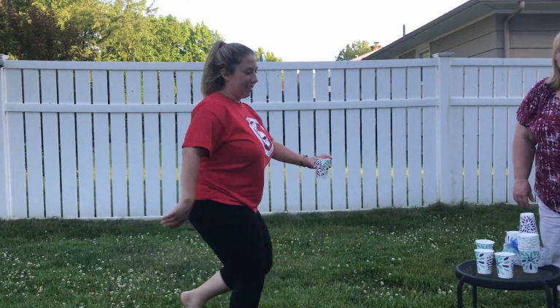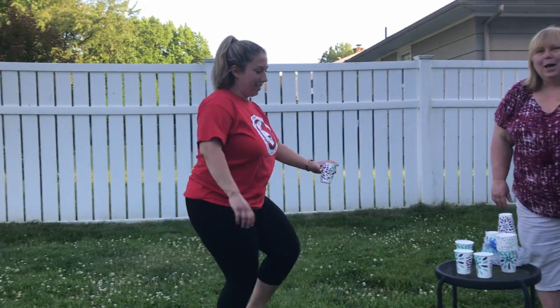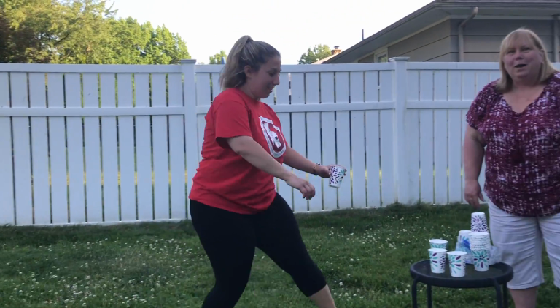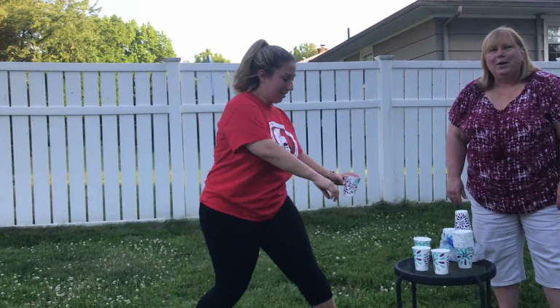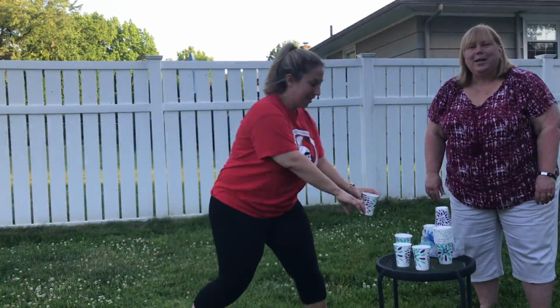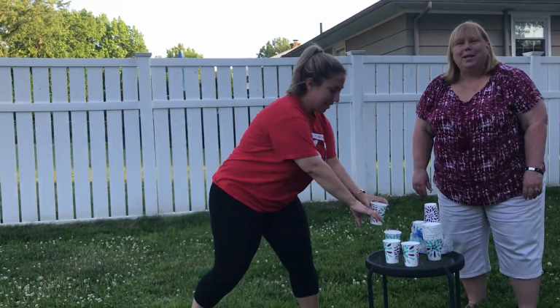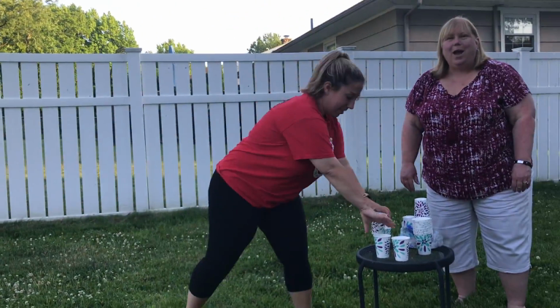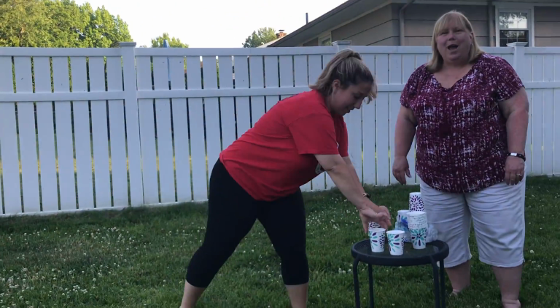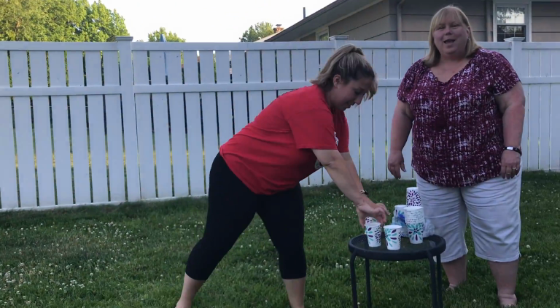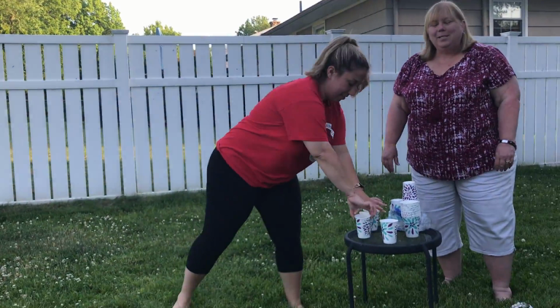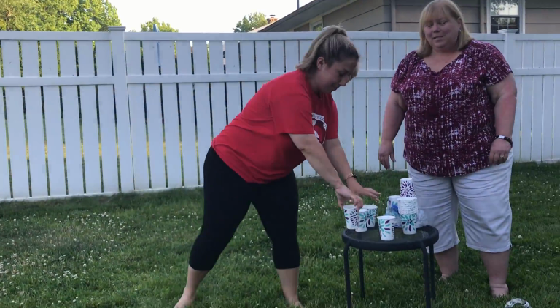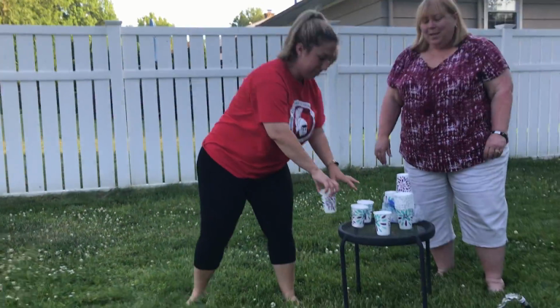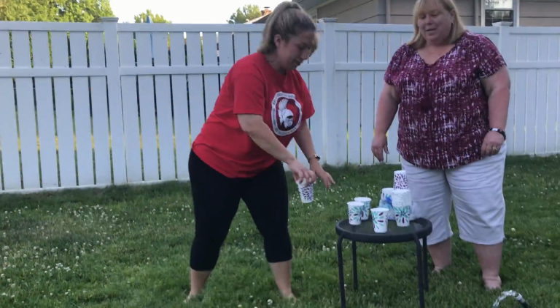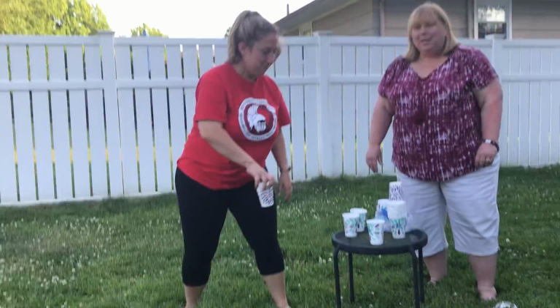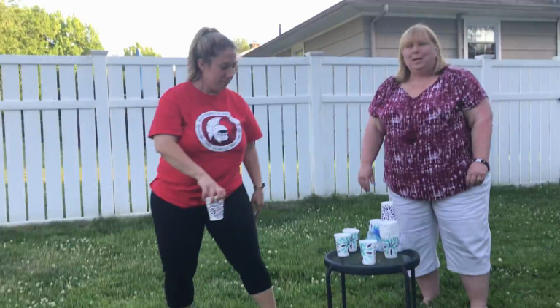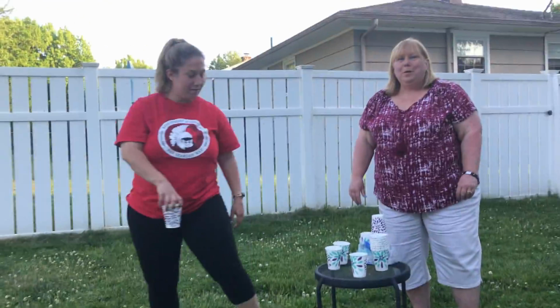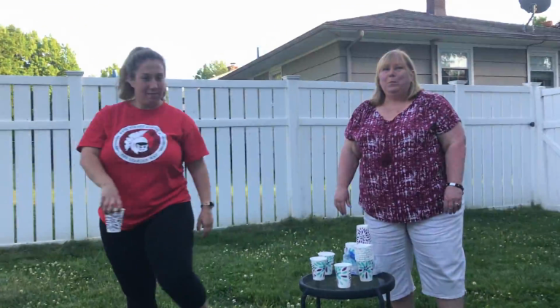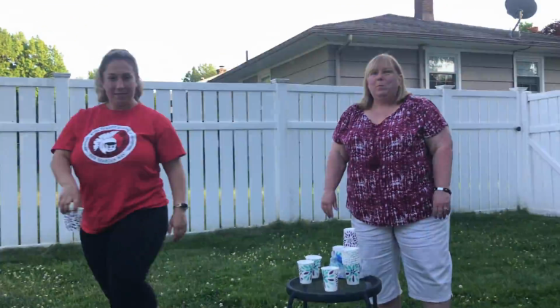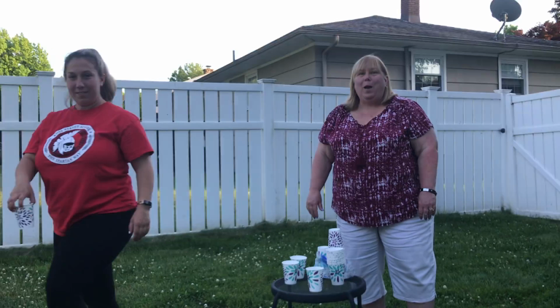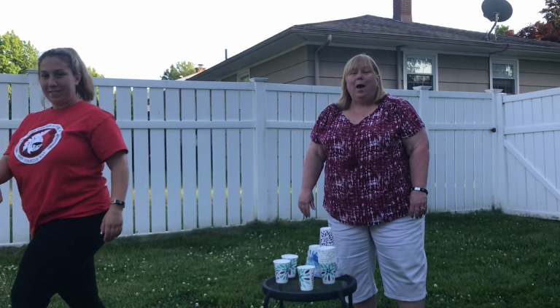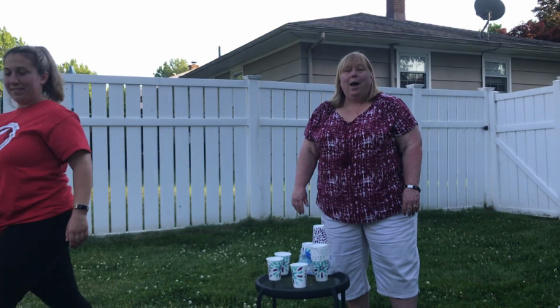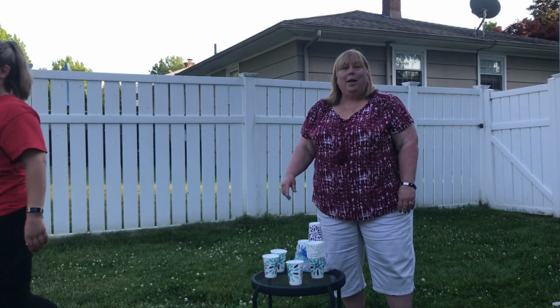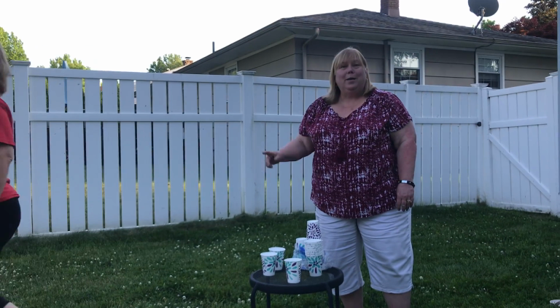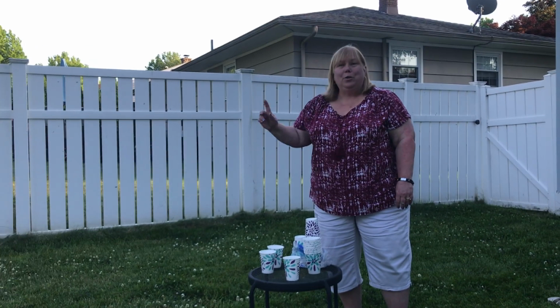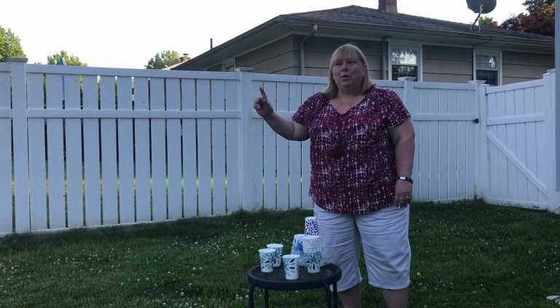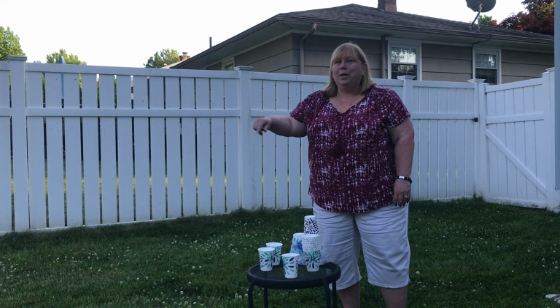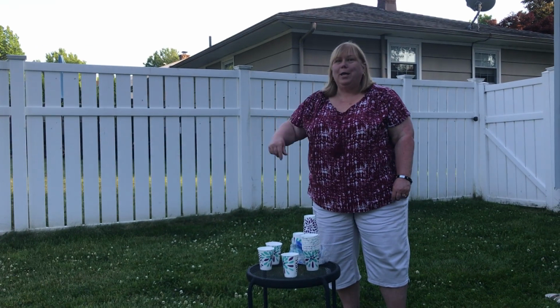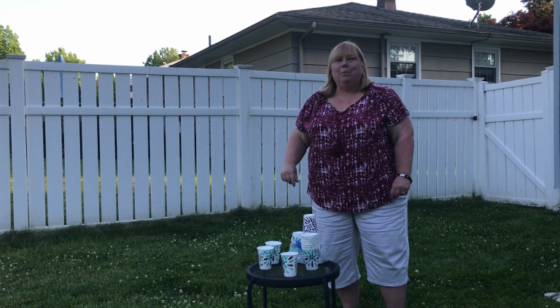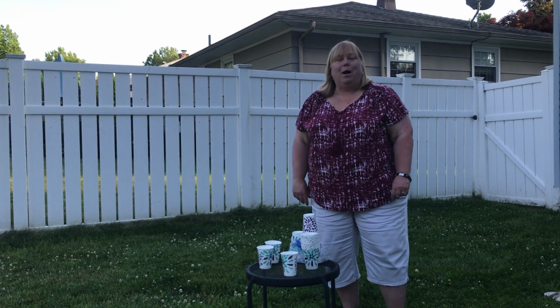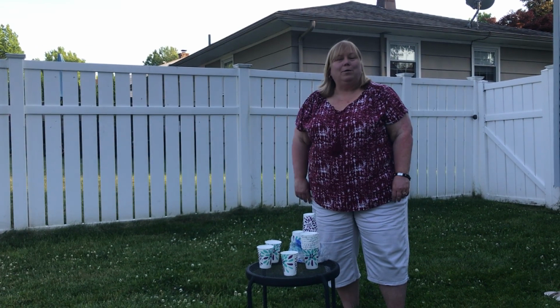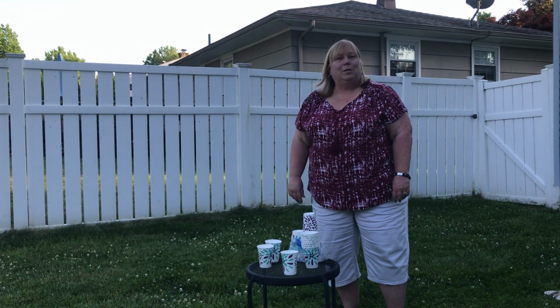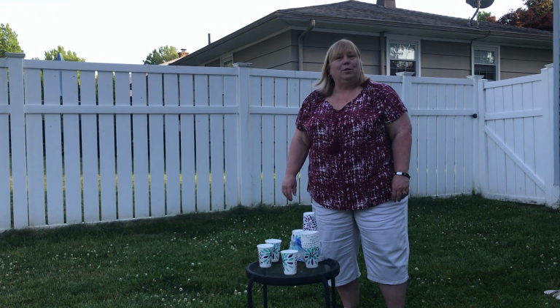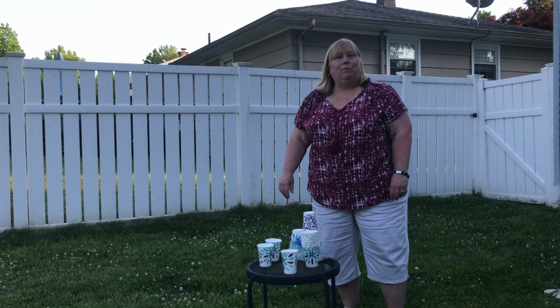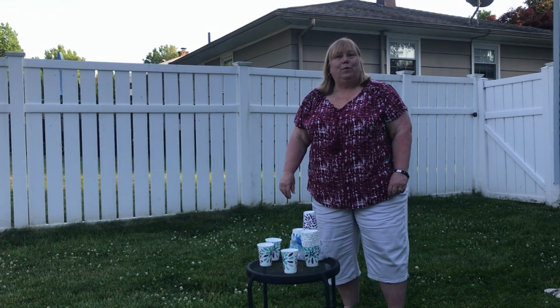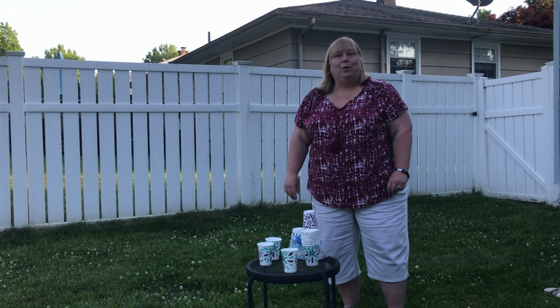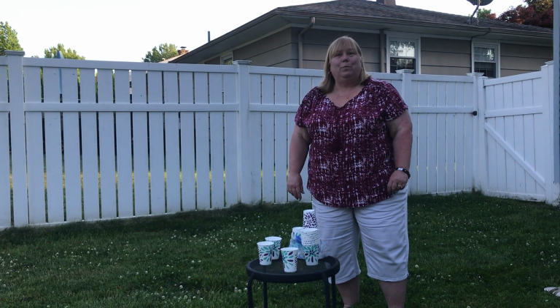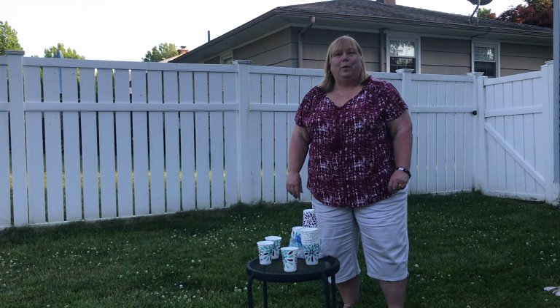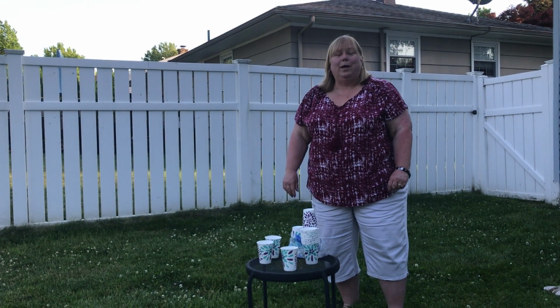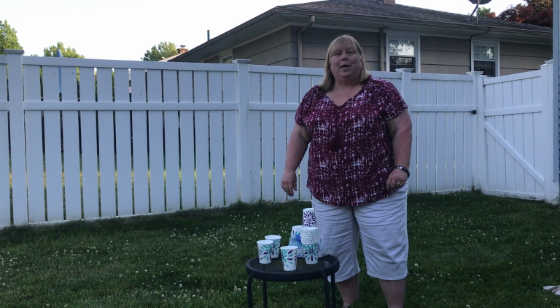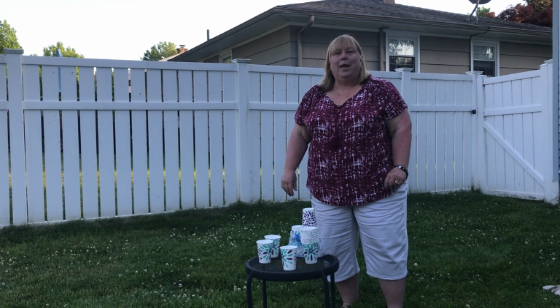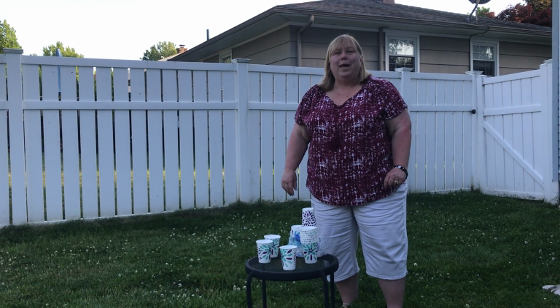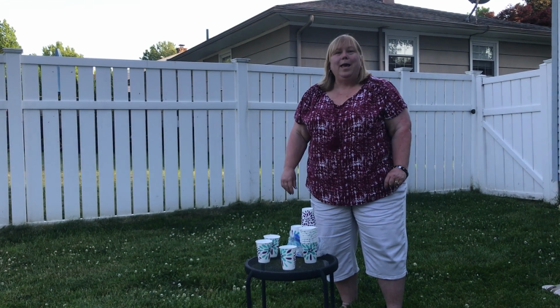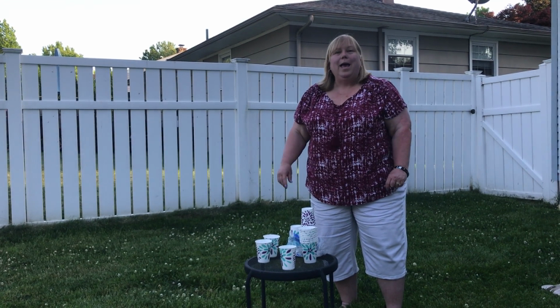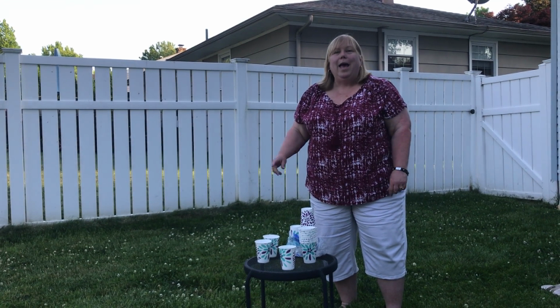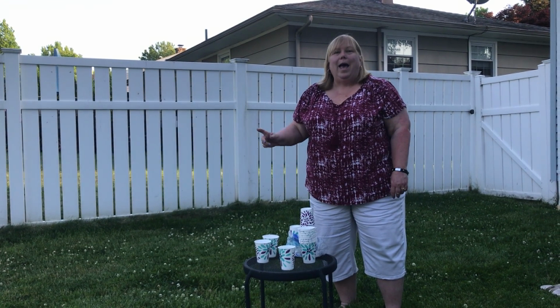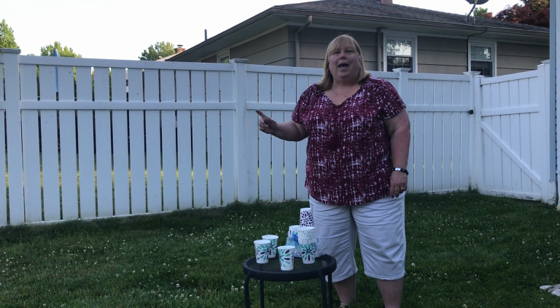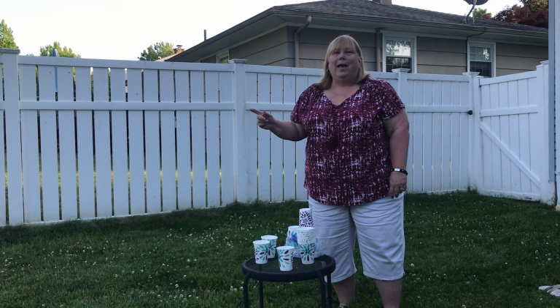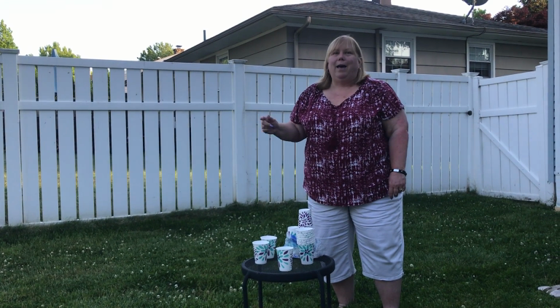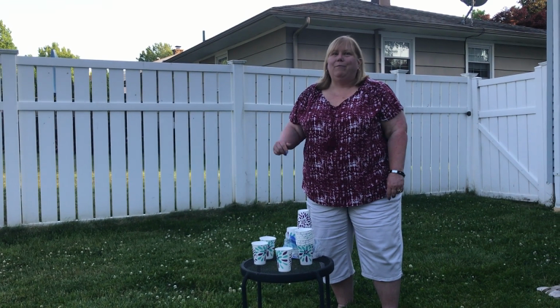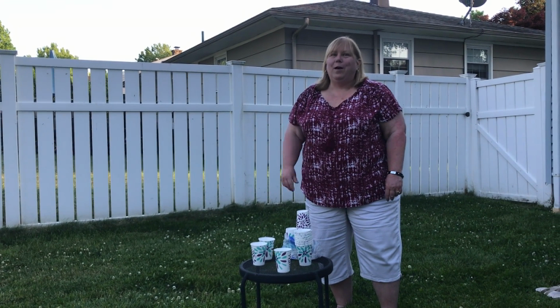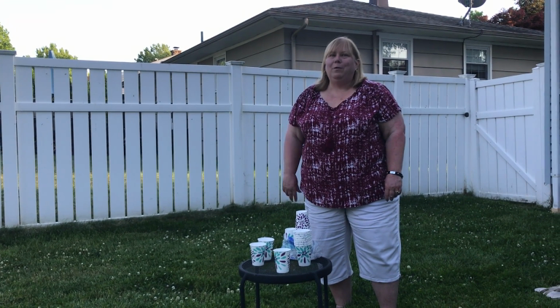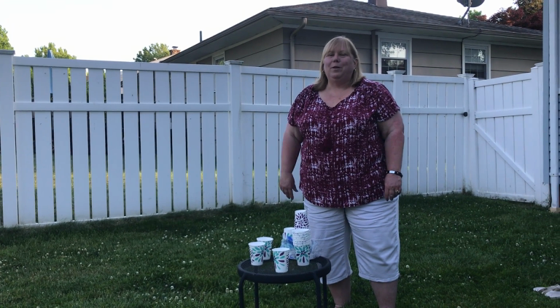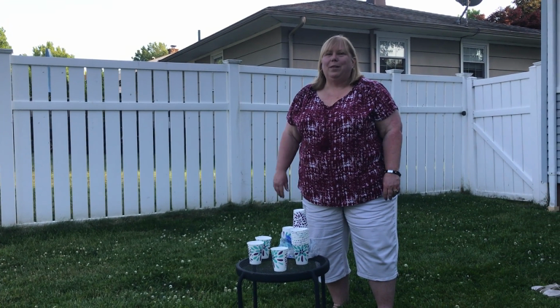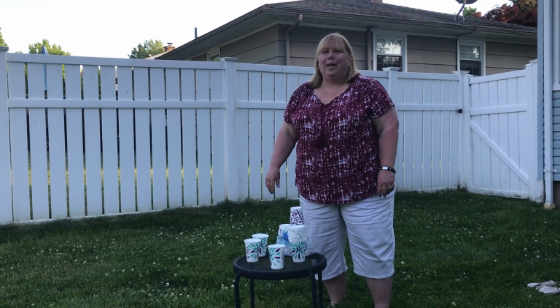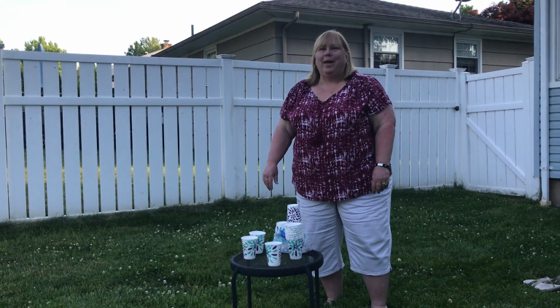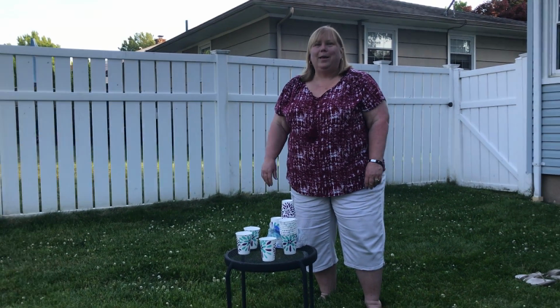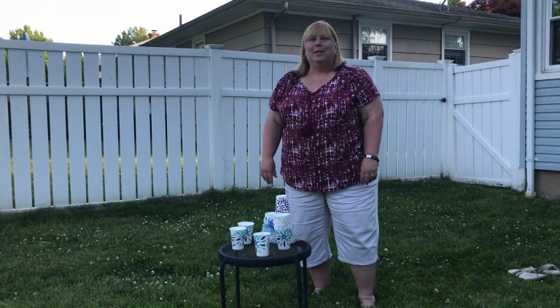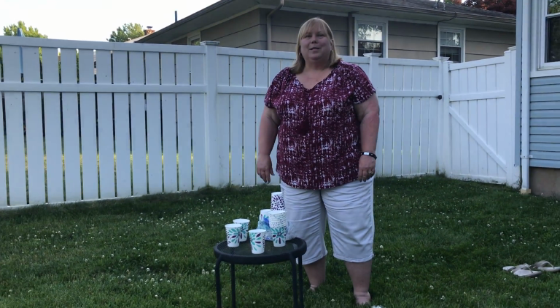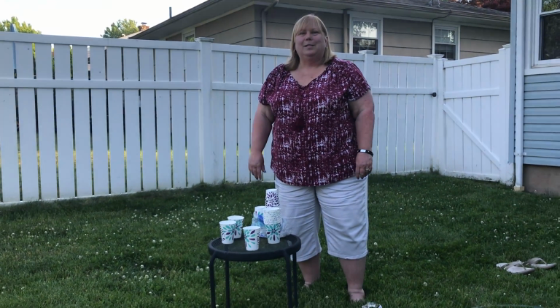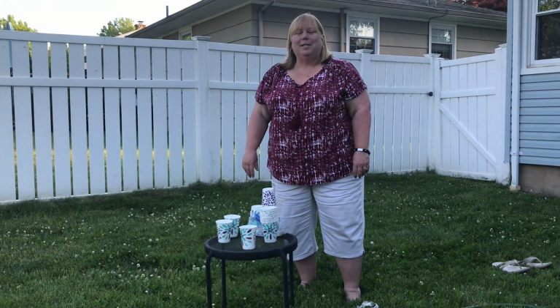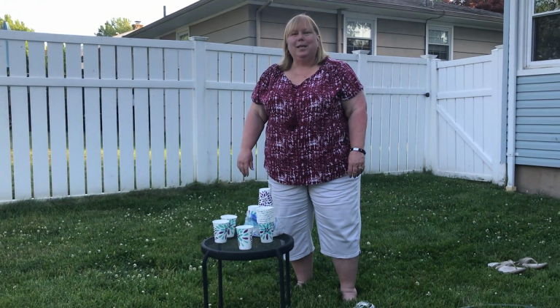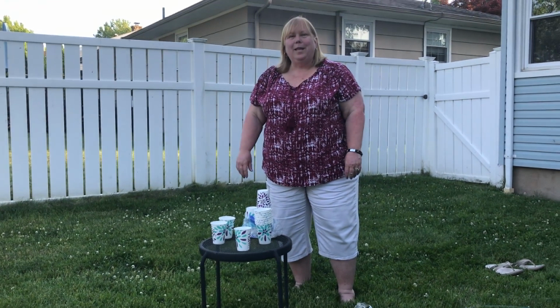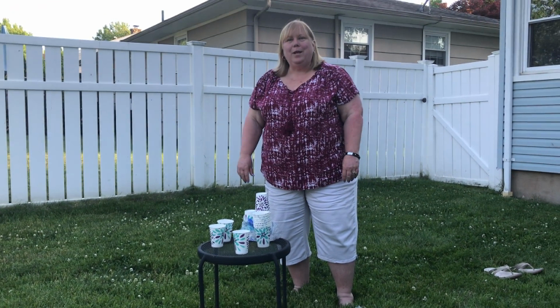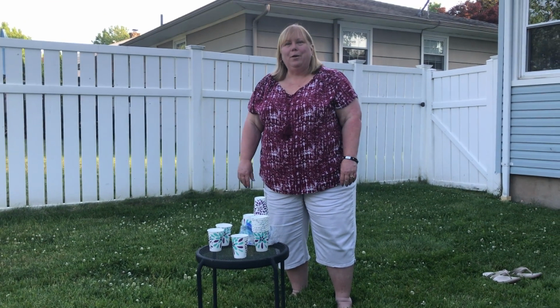Alright guys, you're going to keep going until you fill your bucket. Have fun with it. See you later!